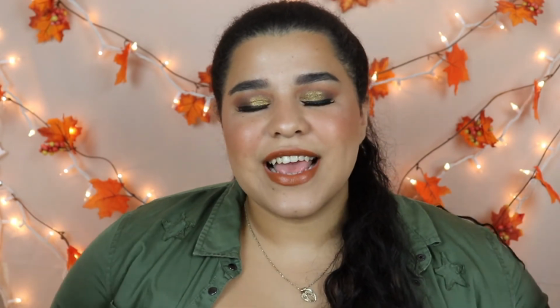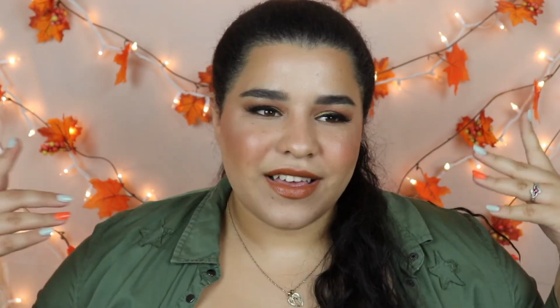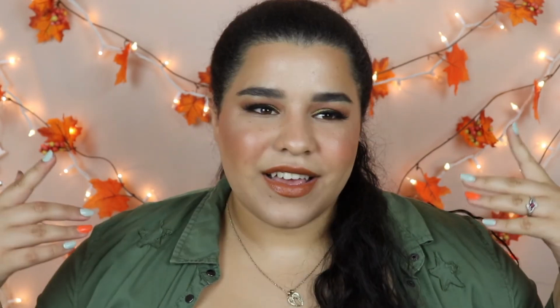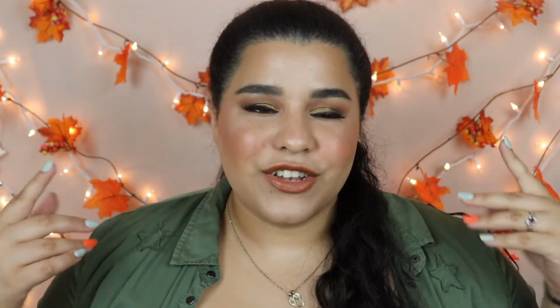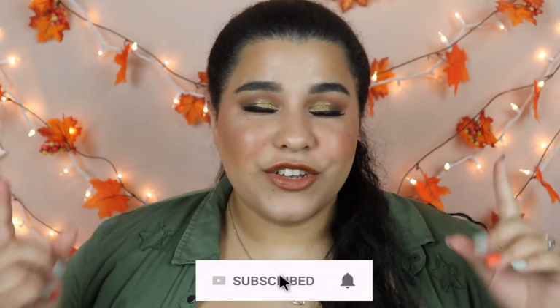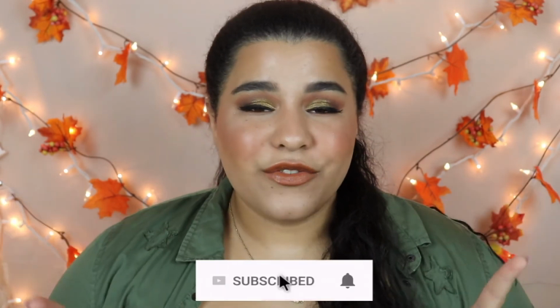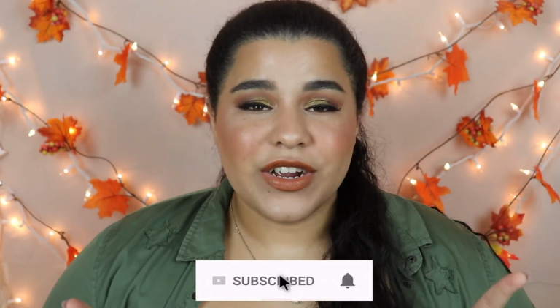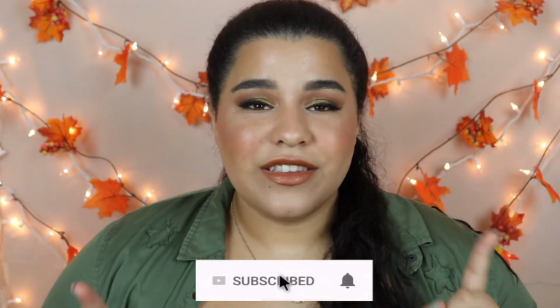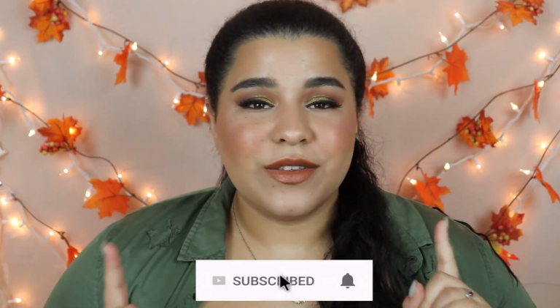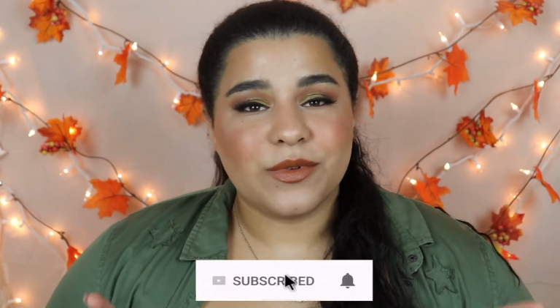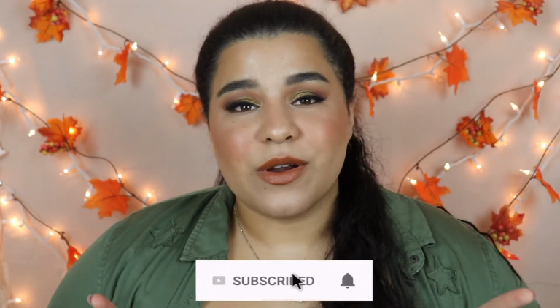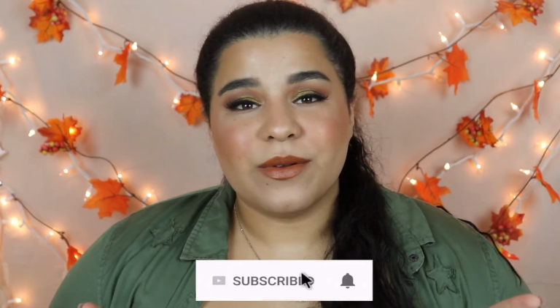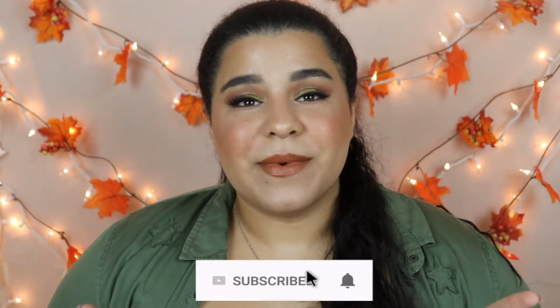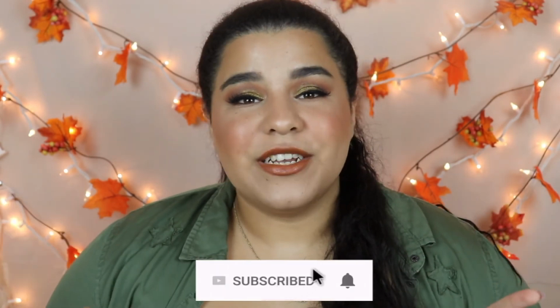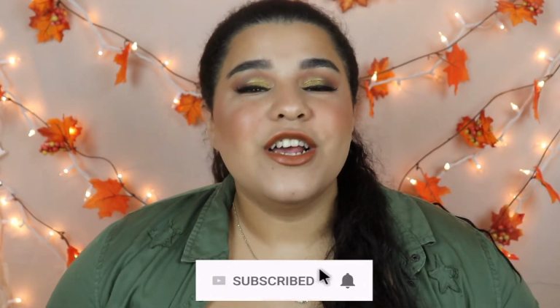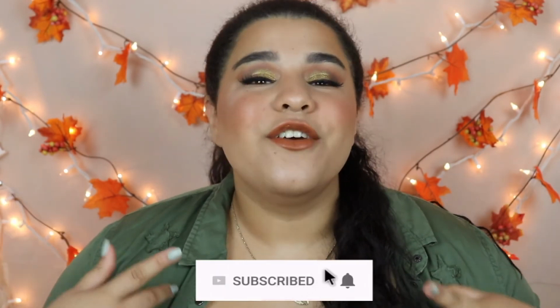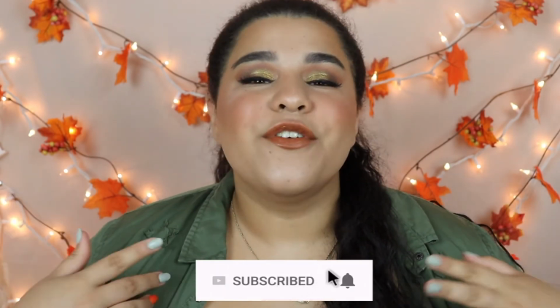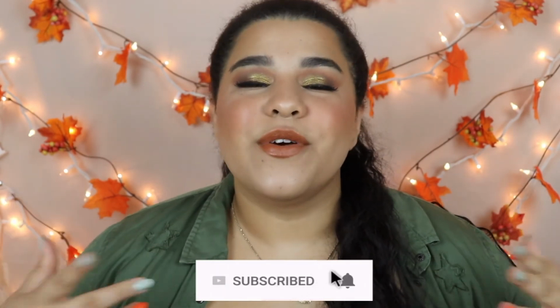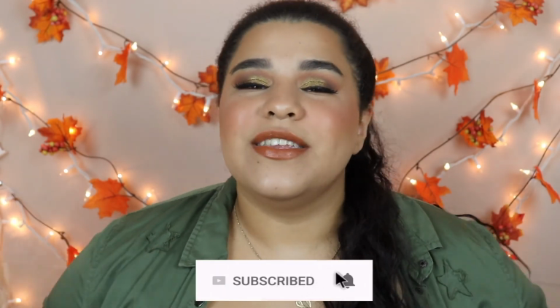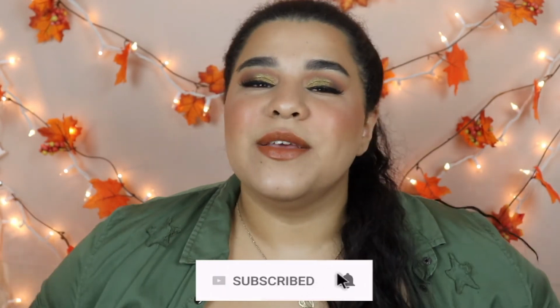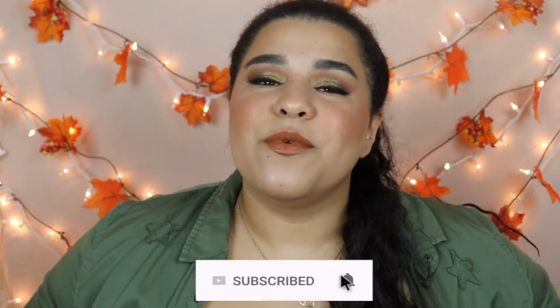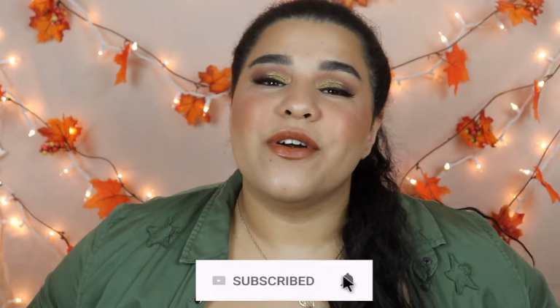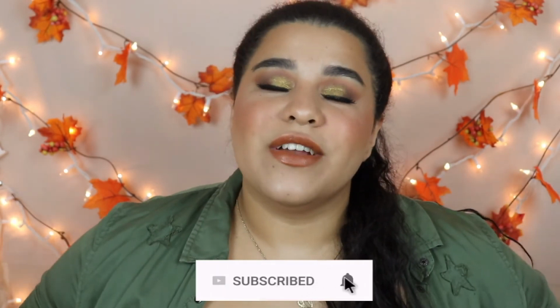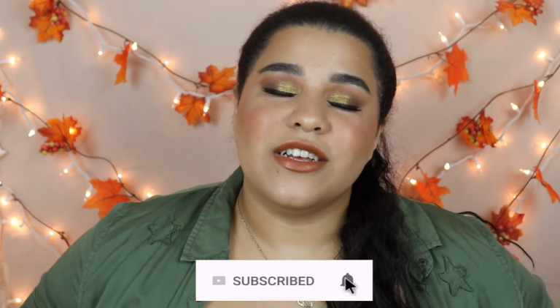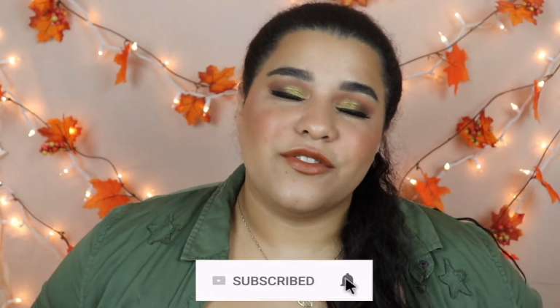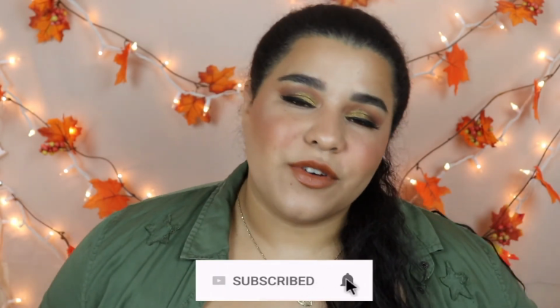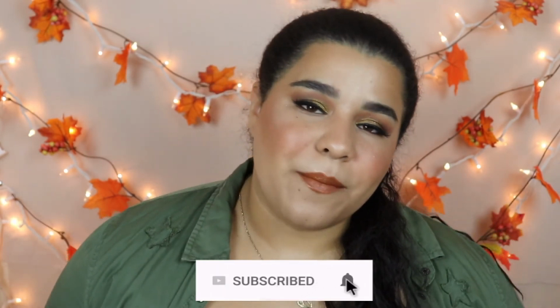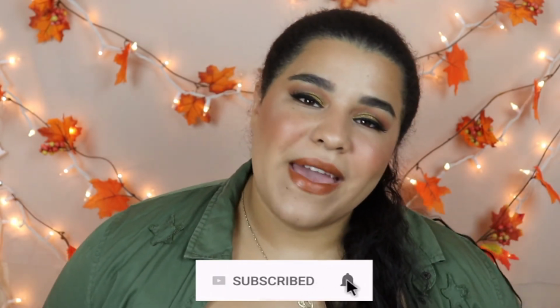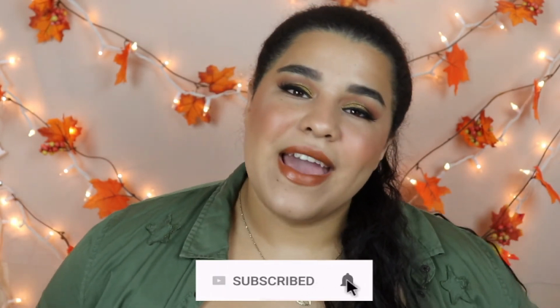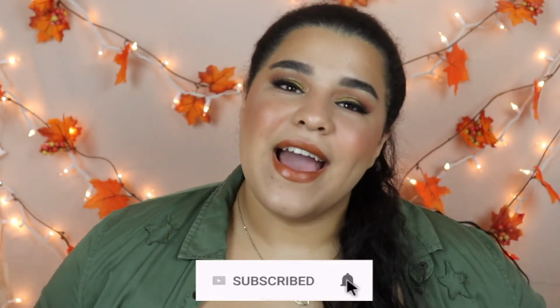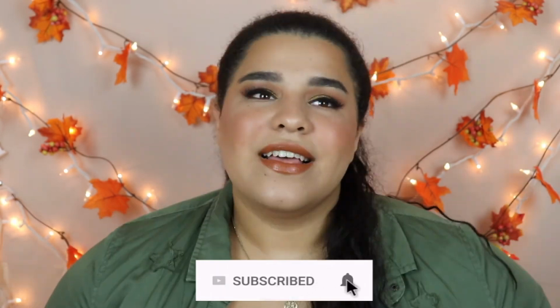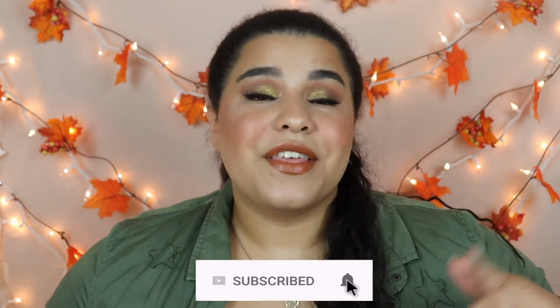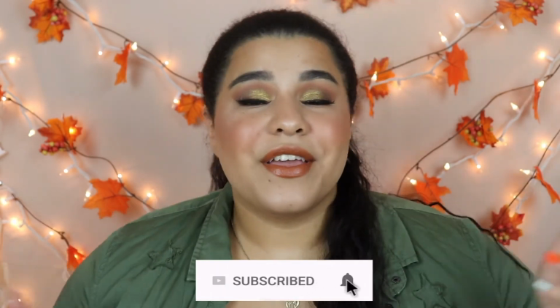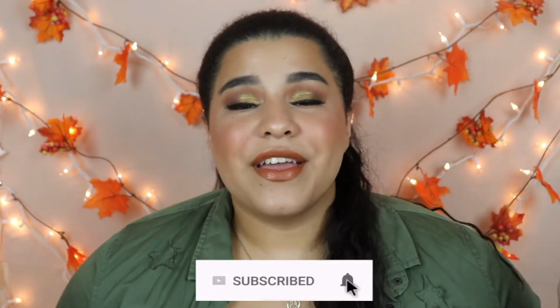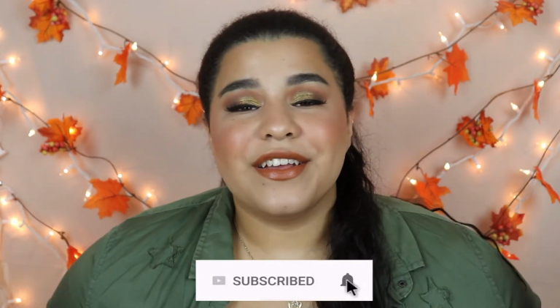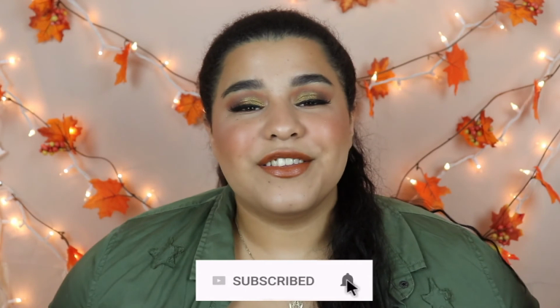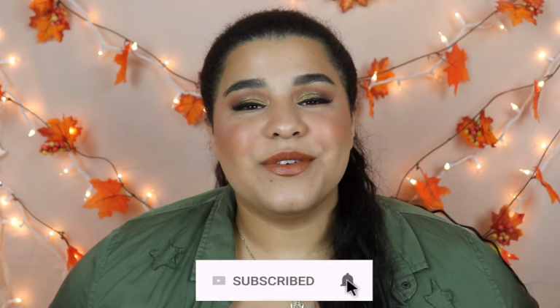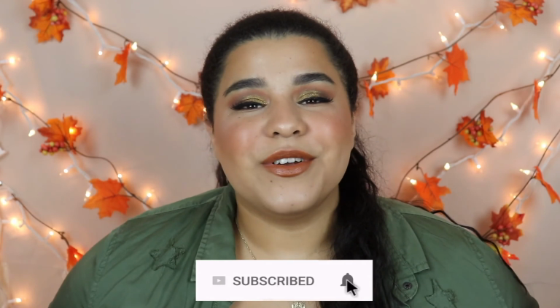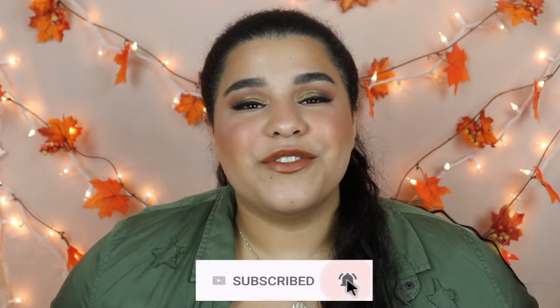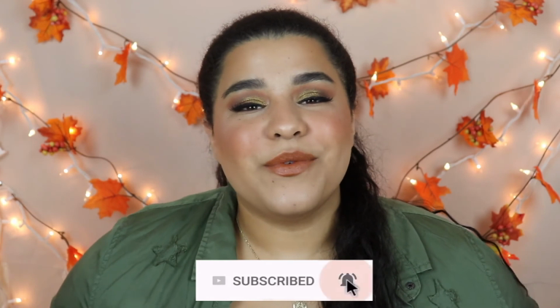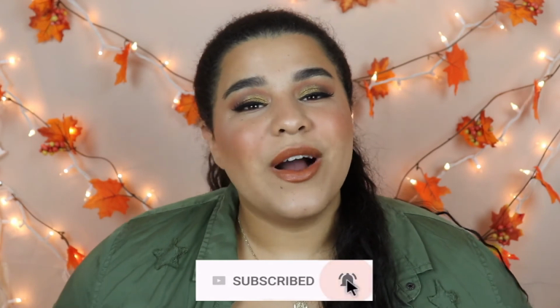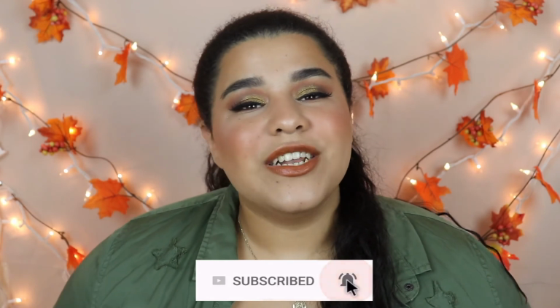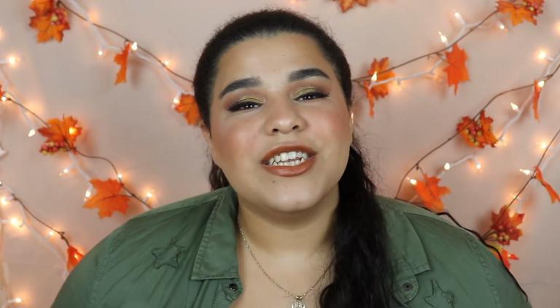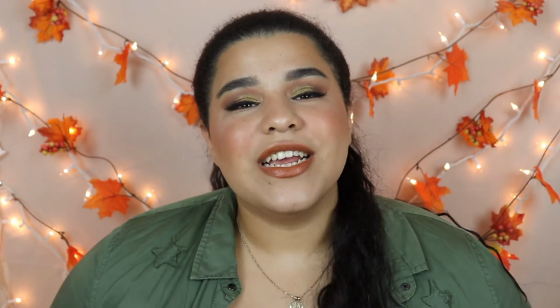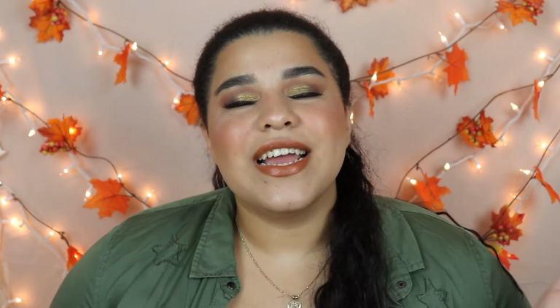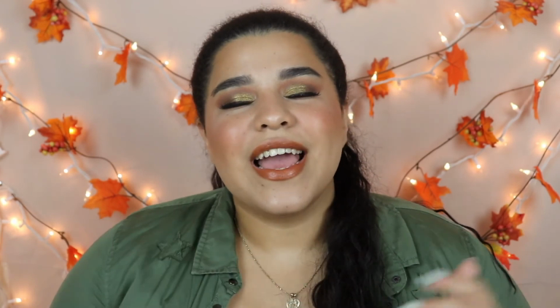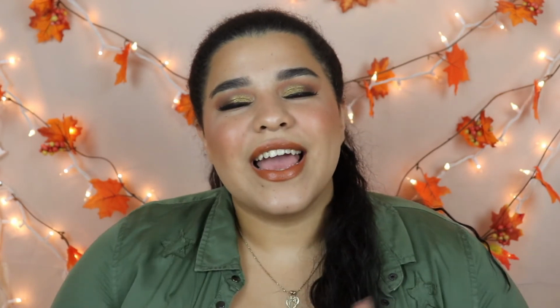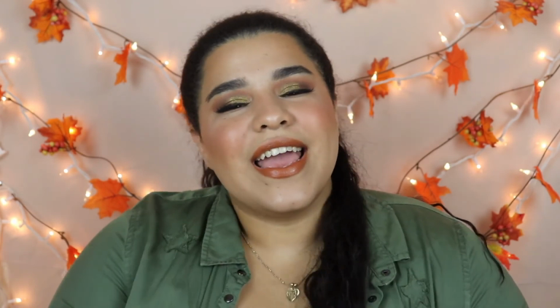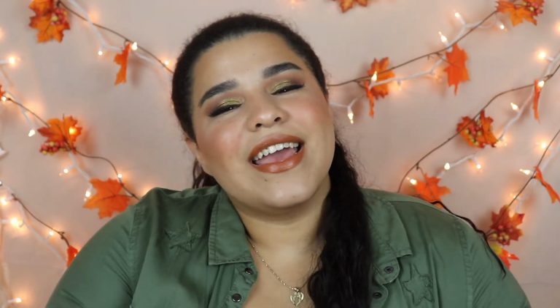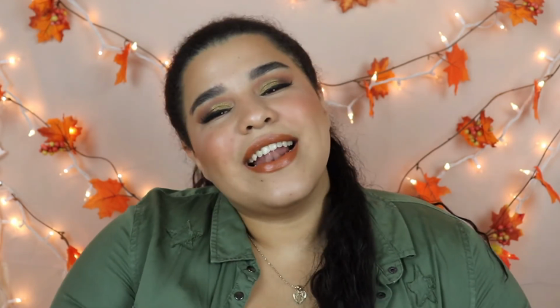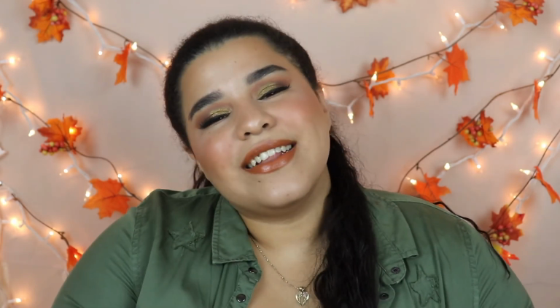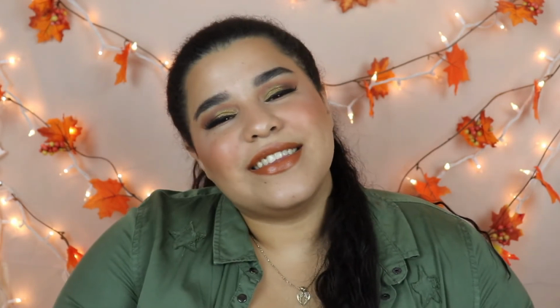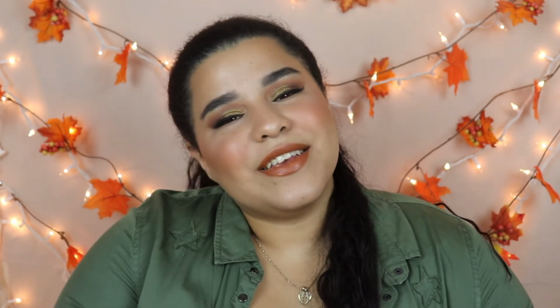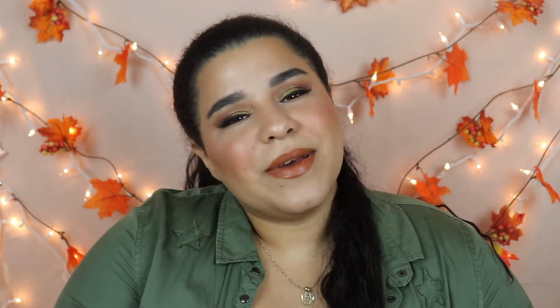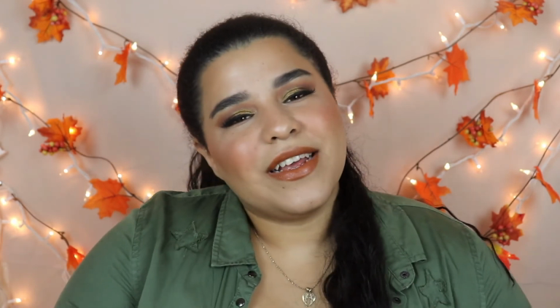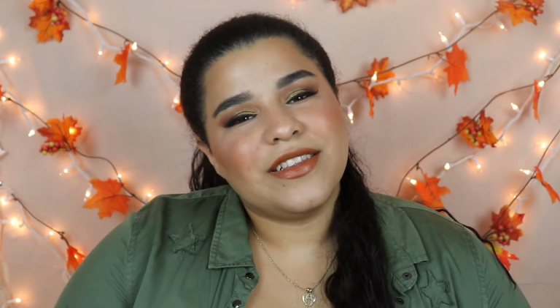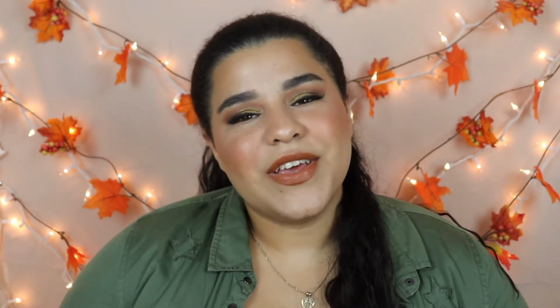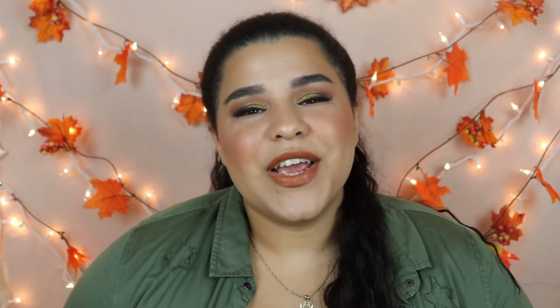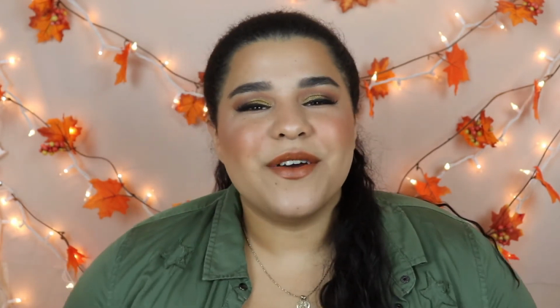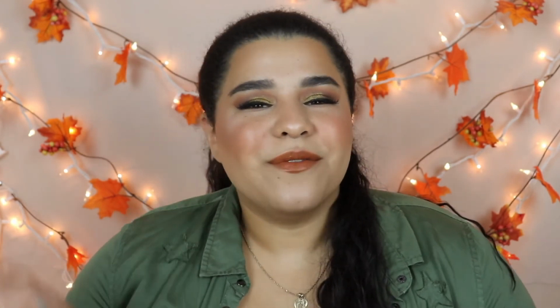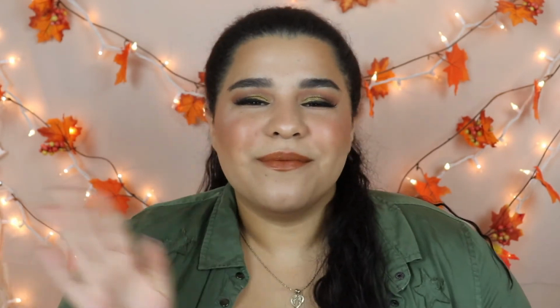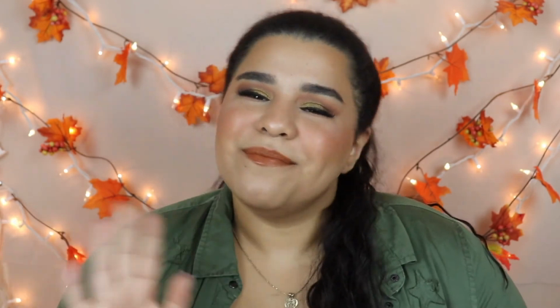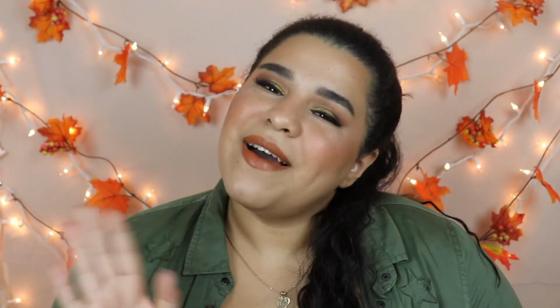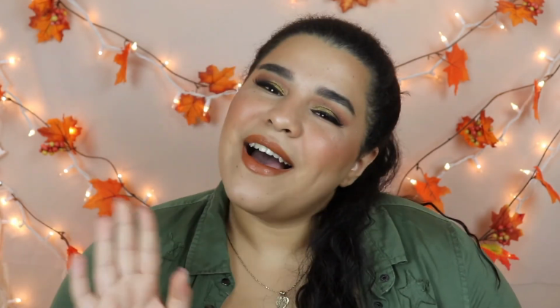That's it for today's video — I really hope you guys enjoyed this. Don't forget to subscribe to my channel if you want to see more videos from me. Thank you so much for watching and I'll see you in my next video, bye!